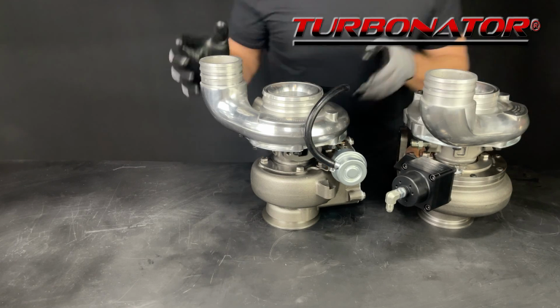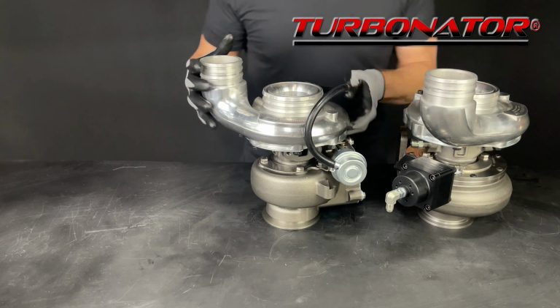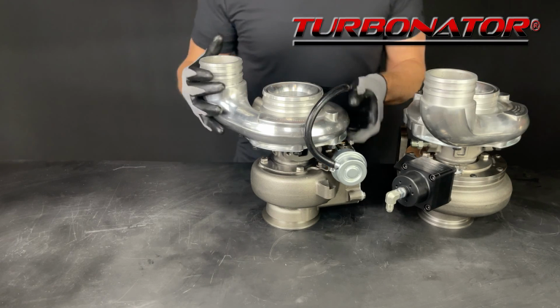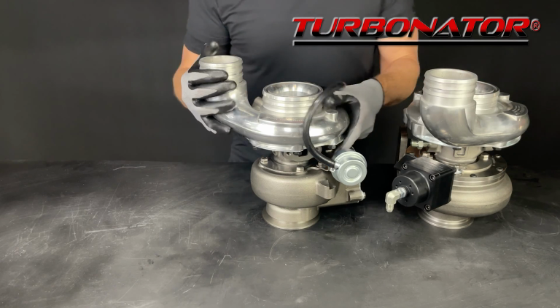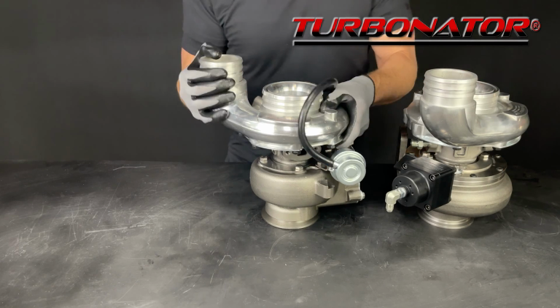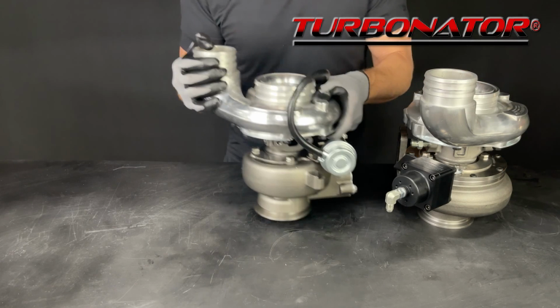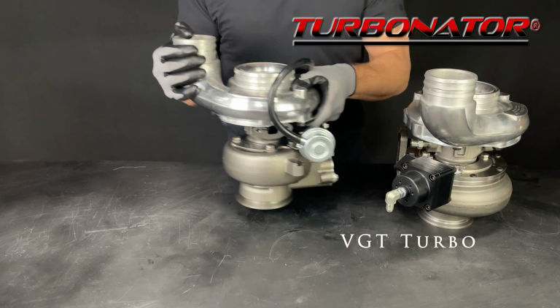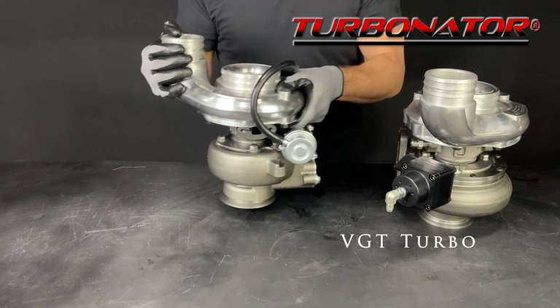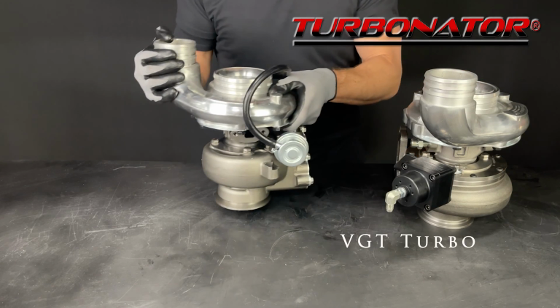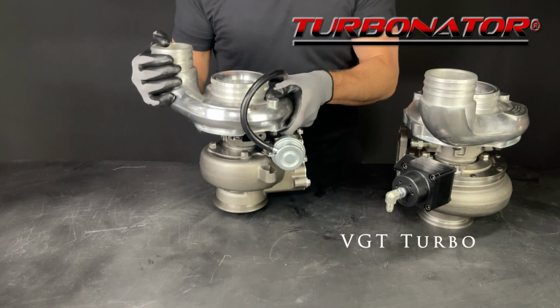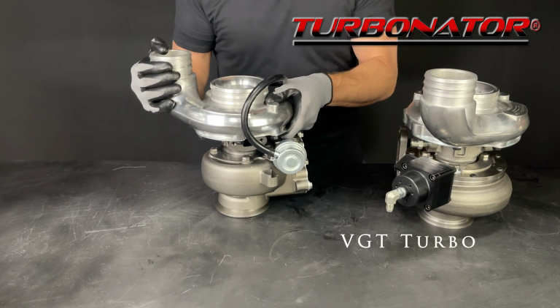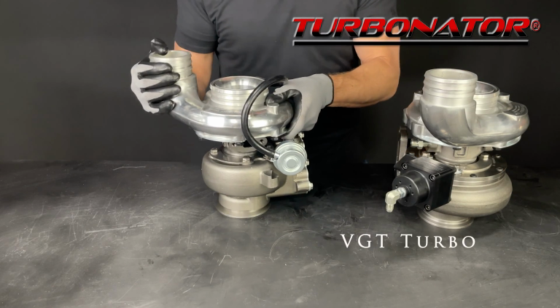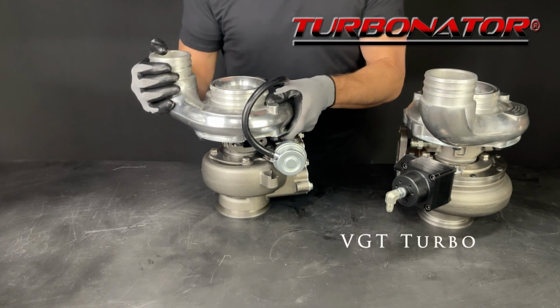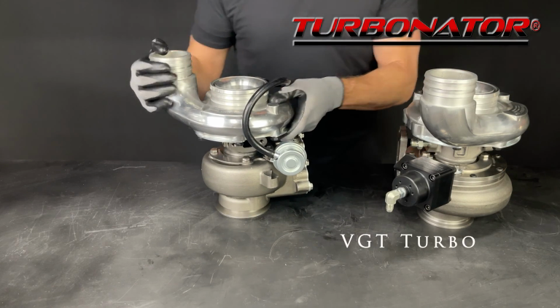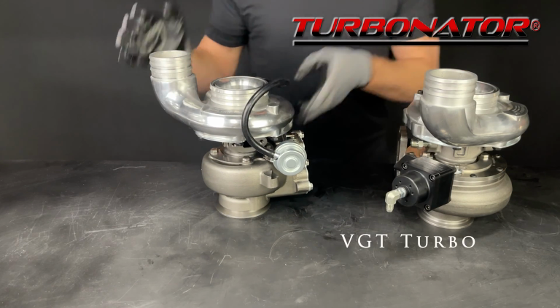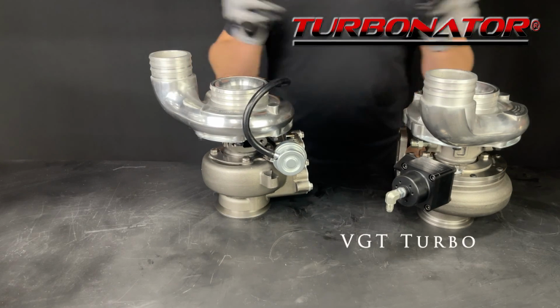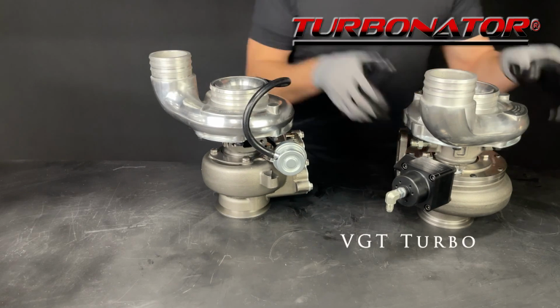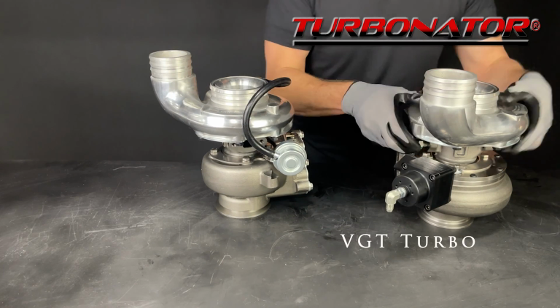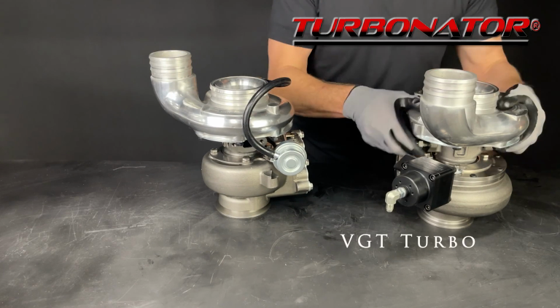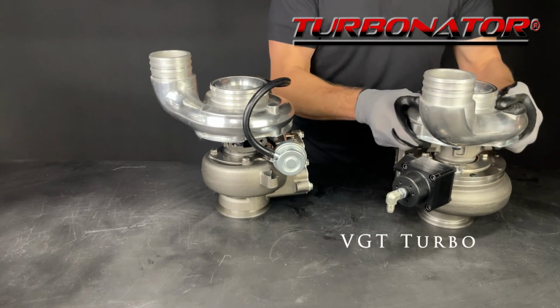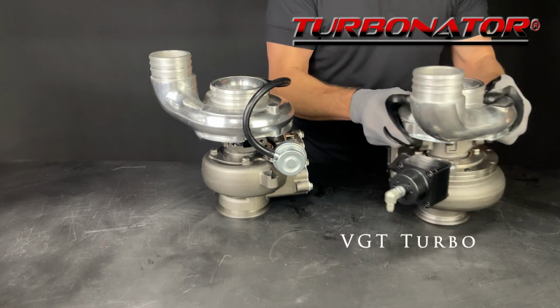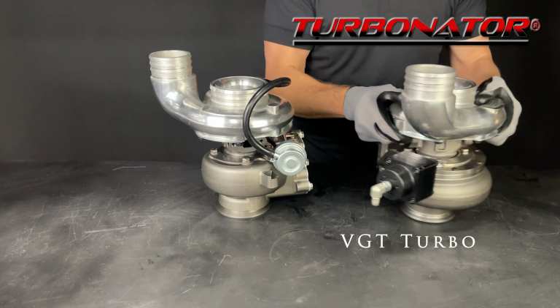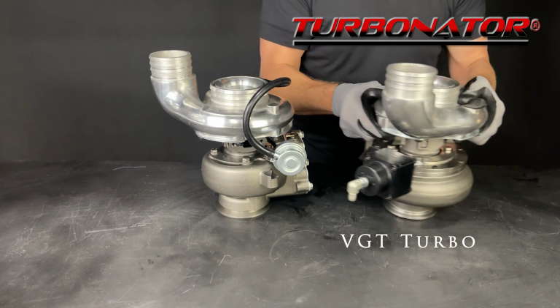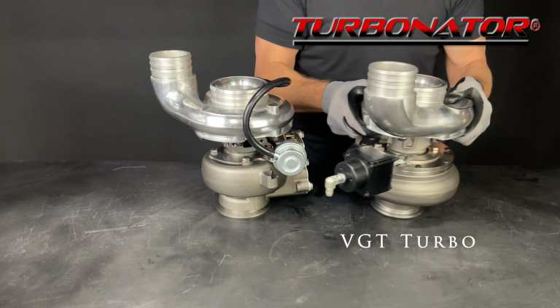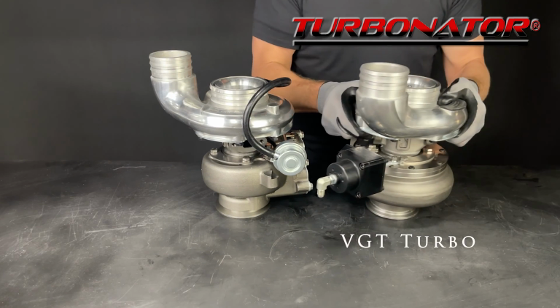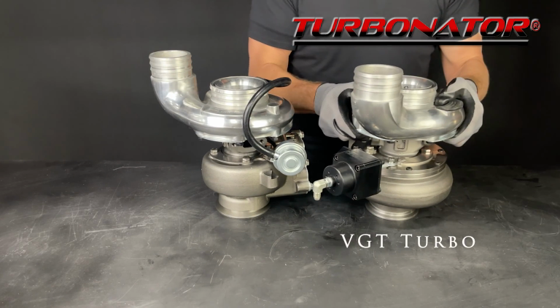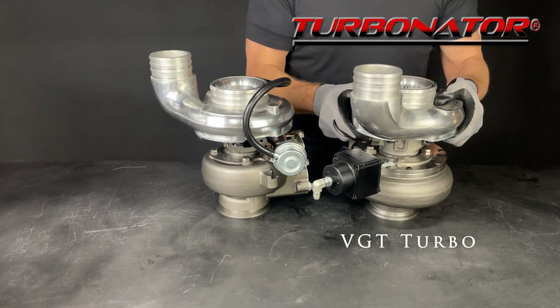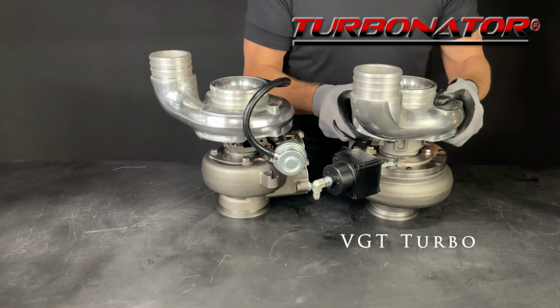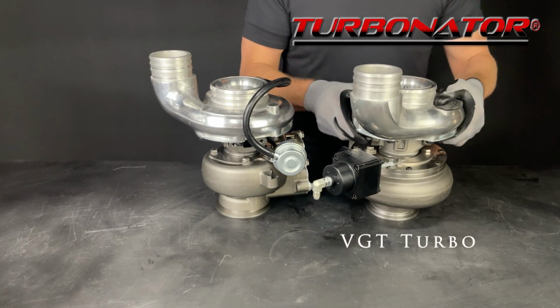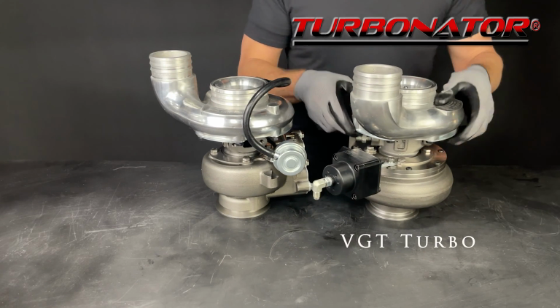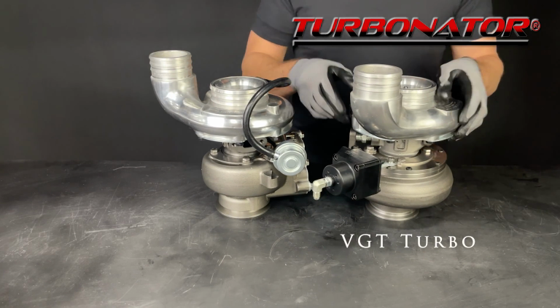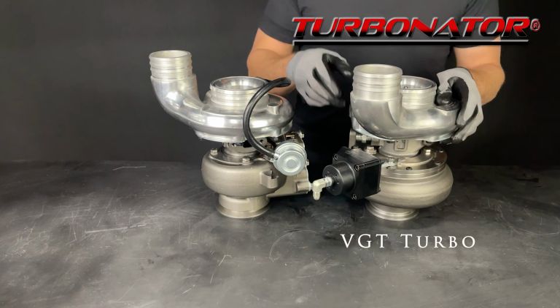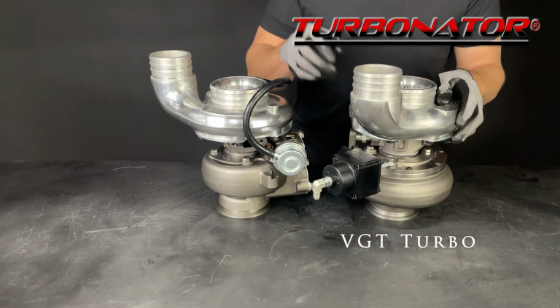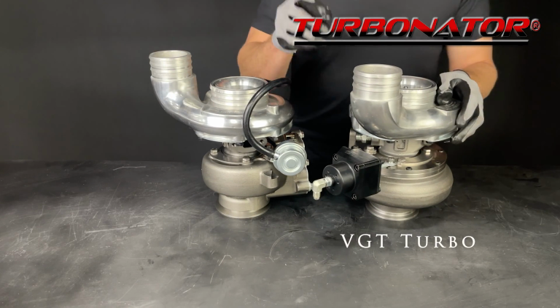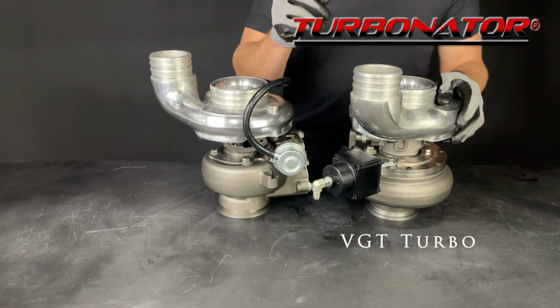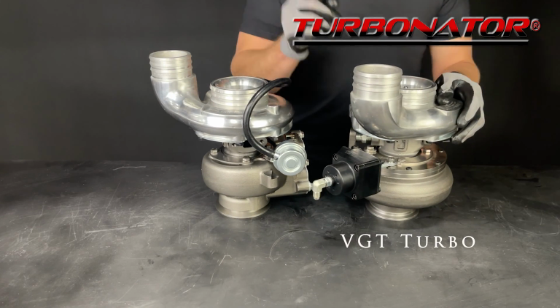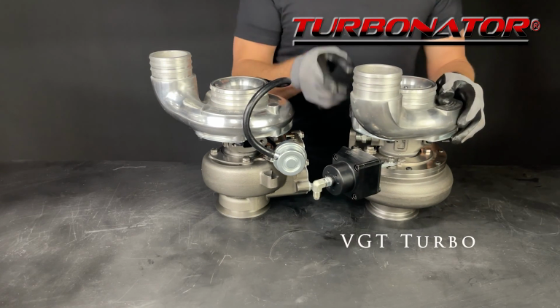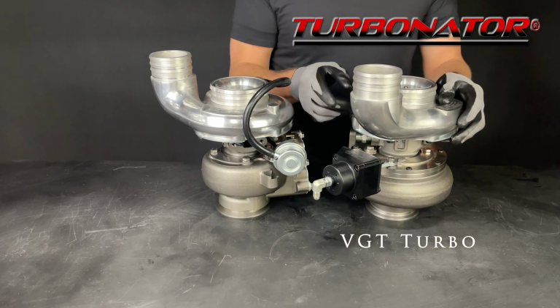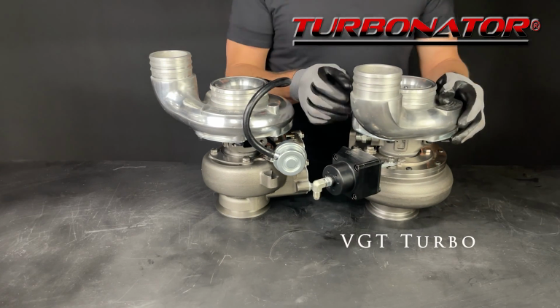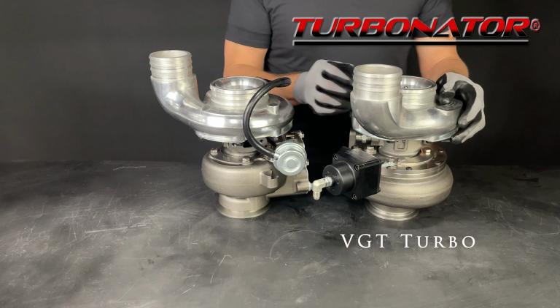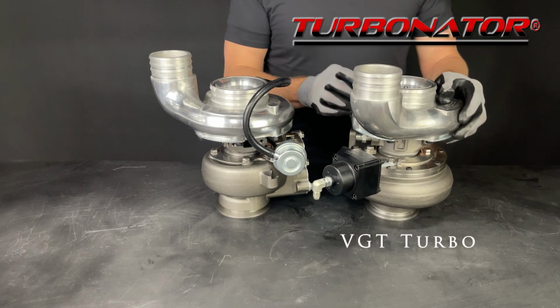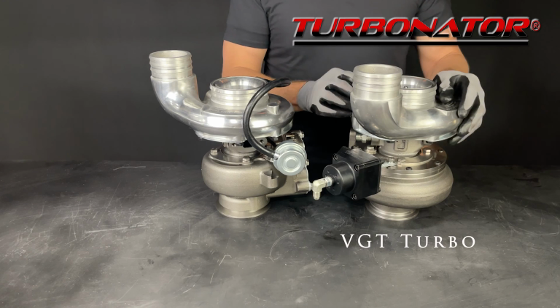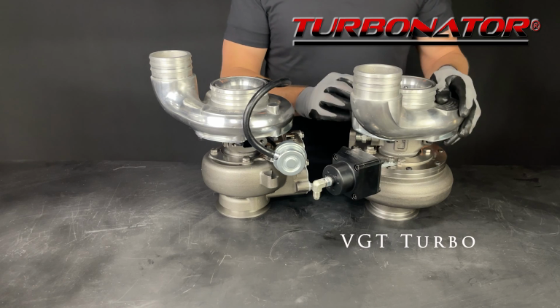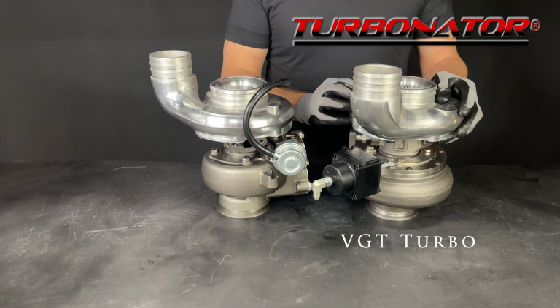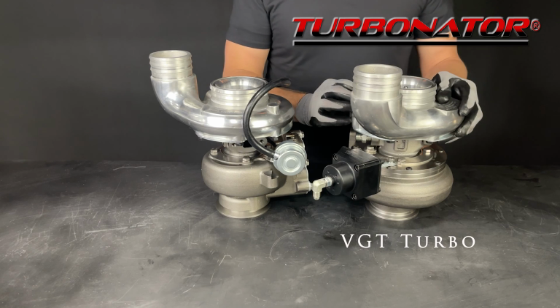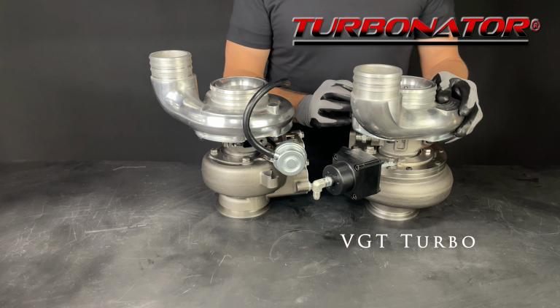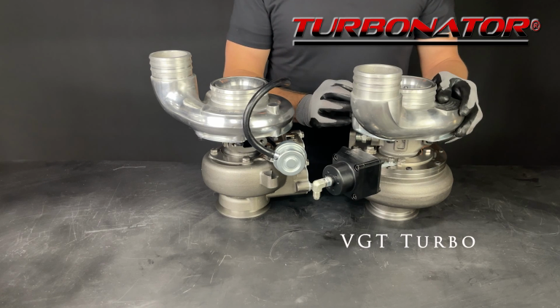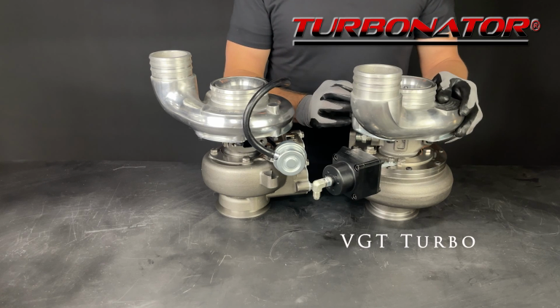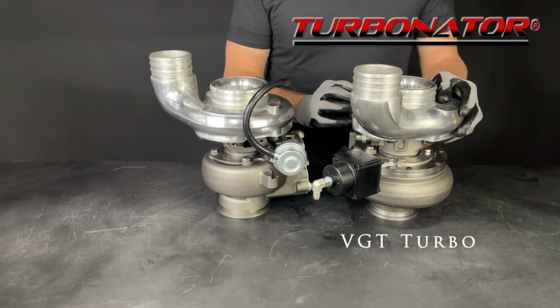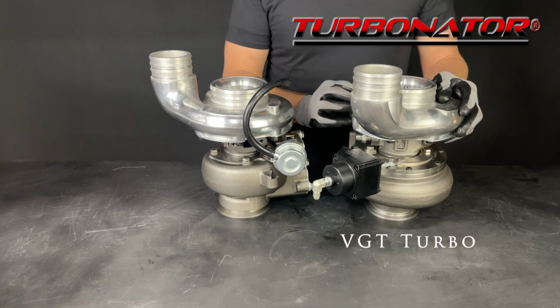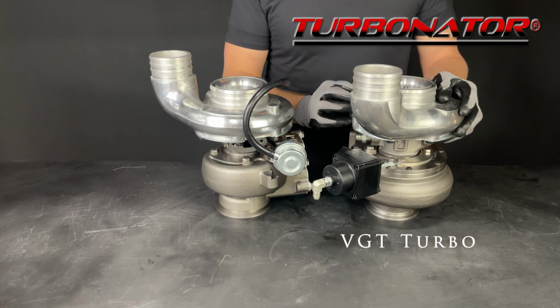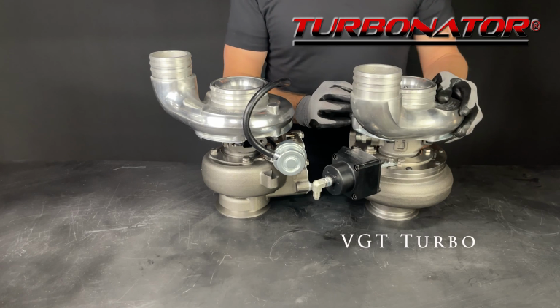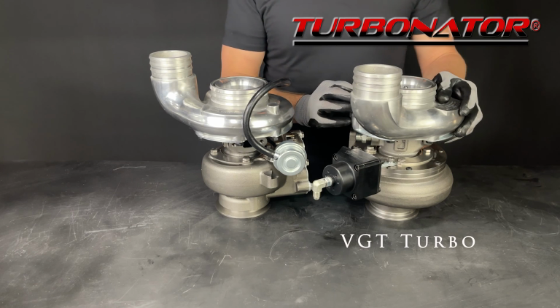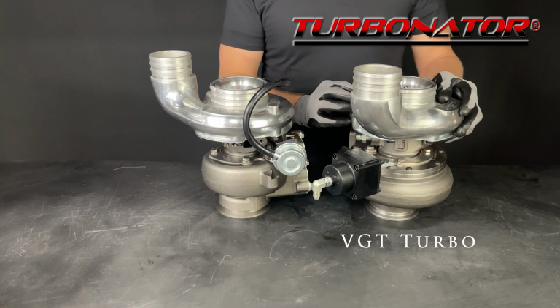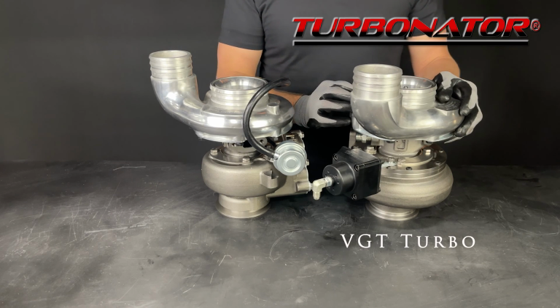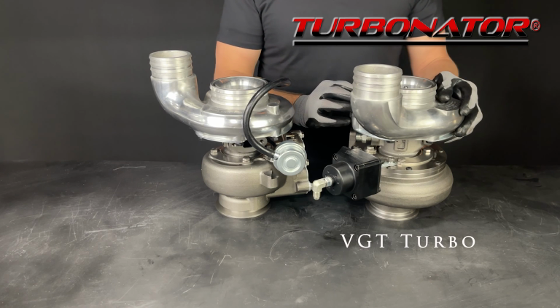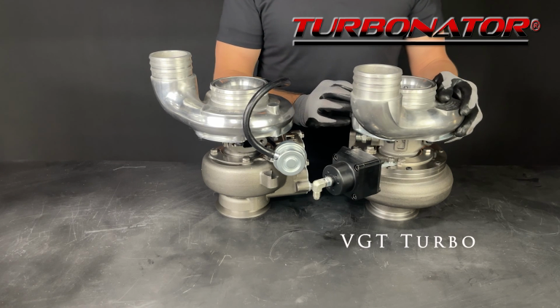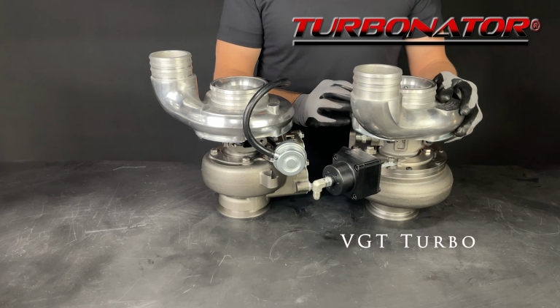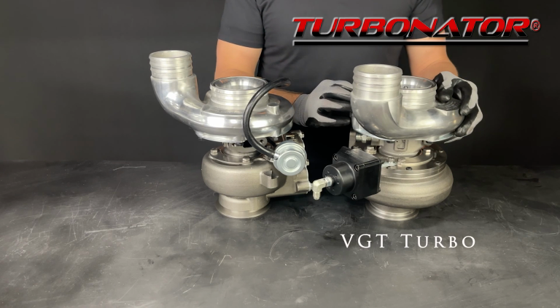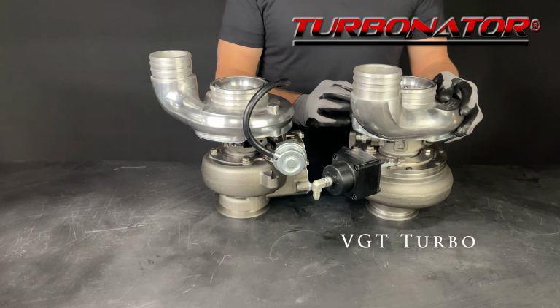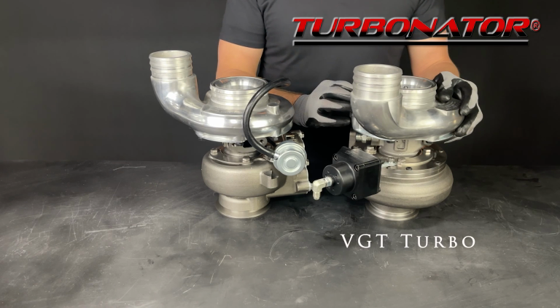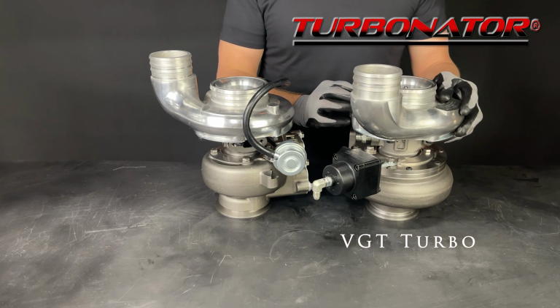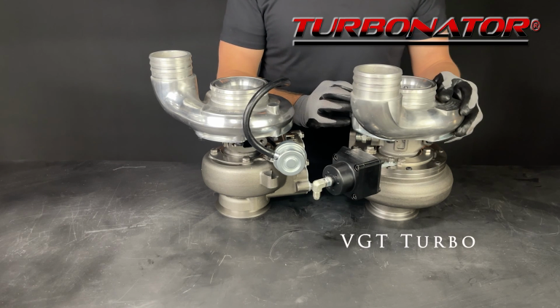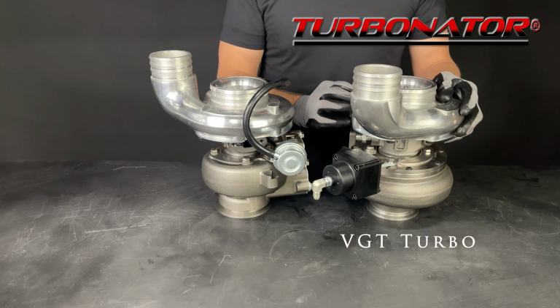We also offer the same size Turbinator VGT turbo for S300 and S400 turbos with T3 and T4 flange sizes.